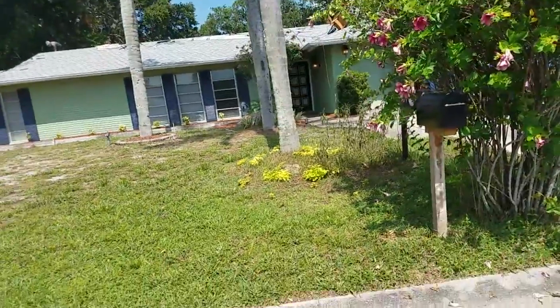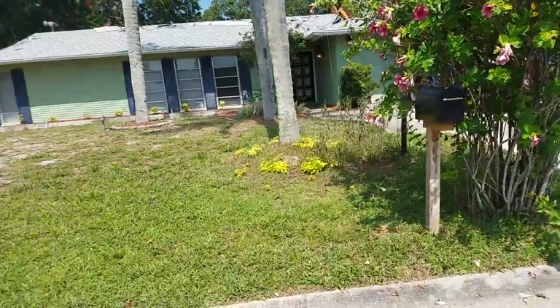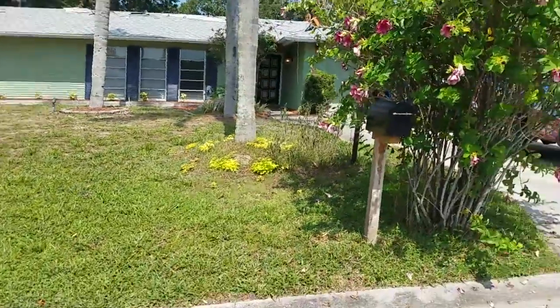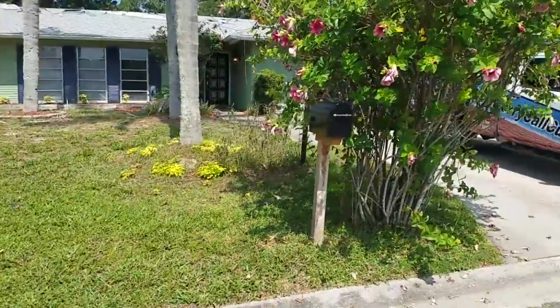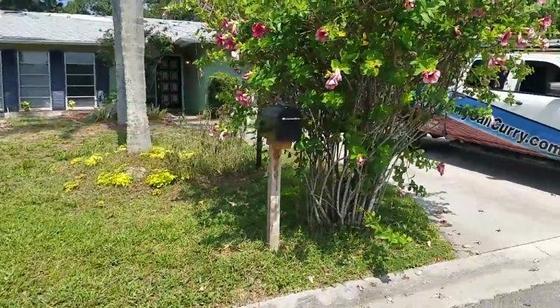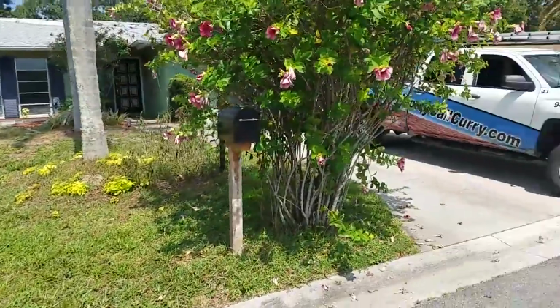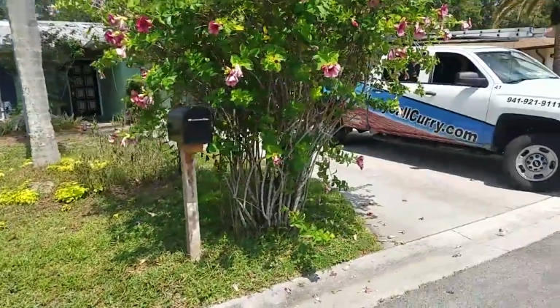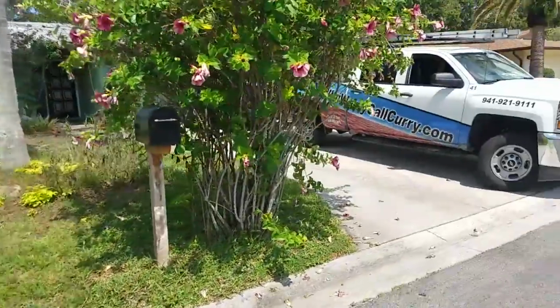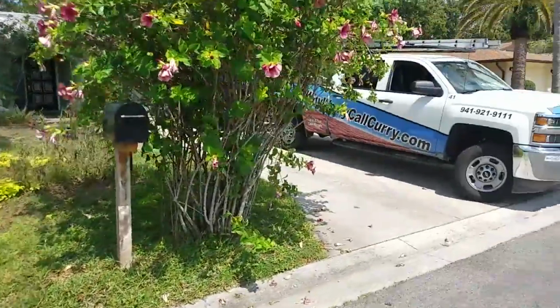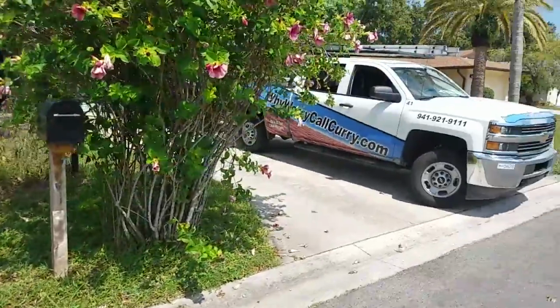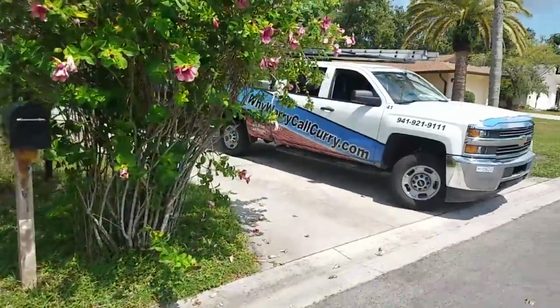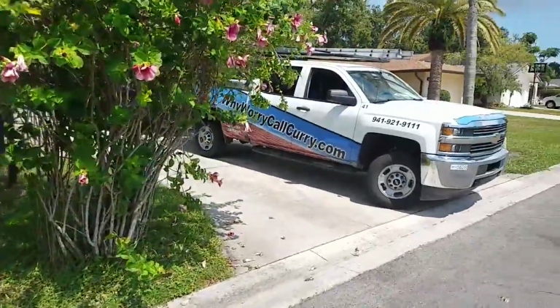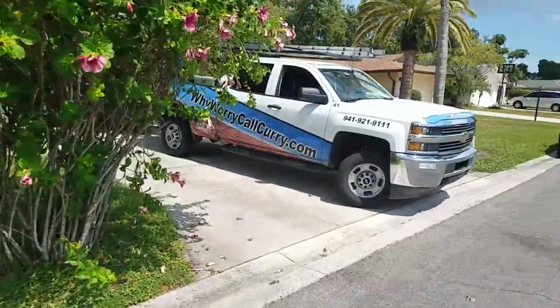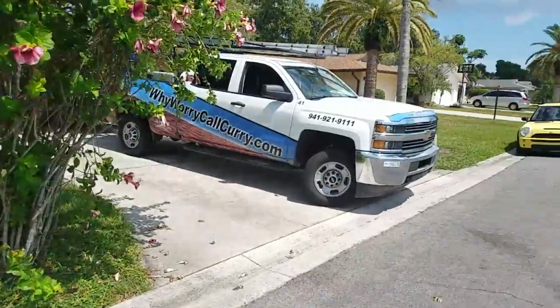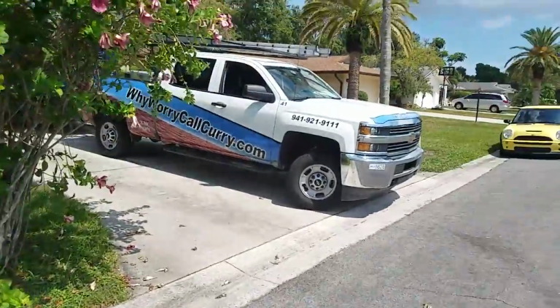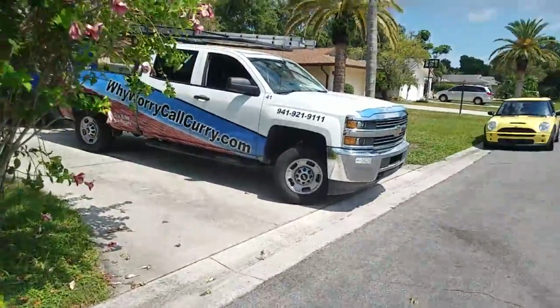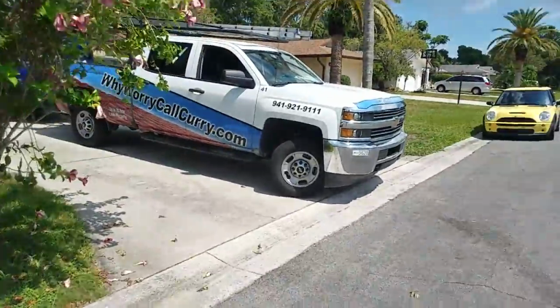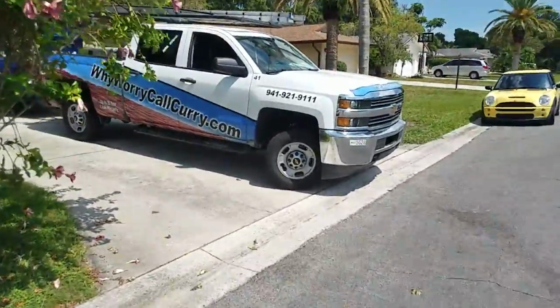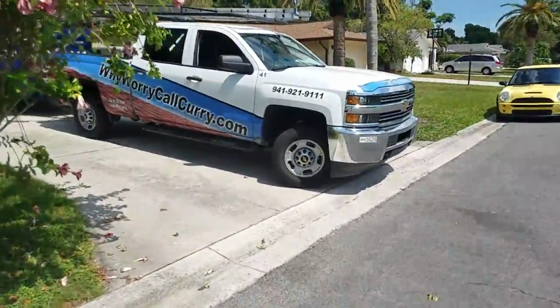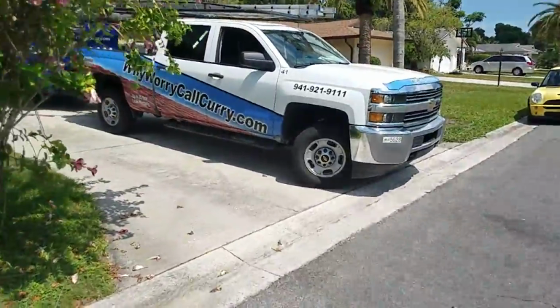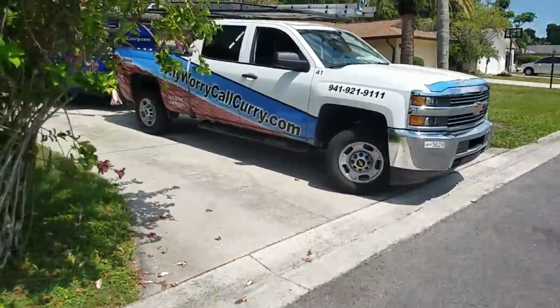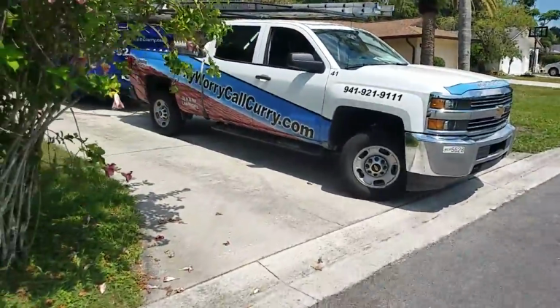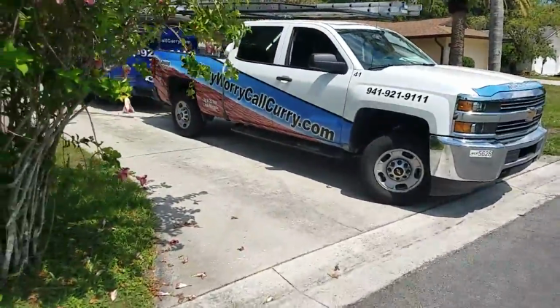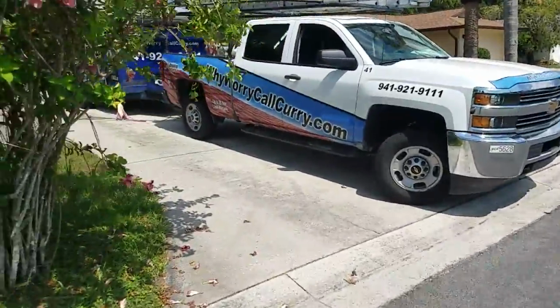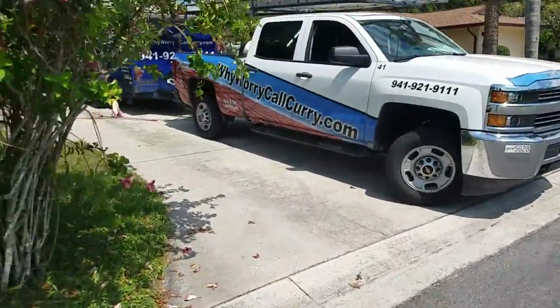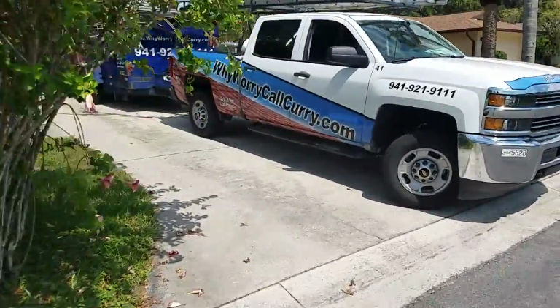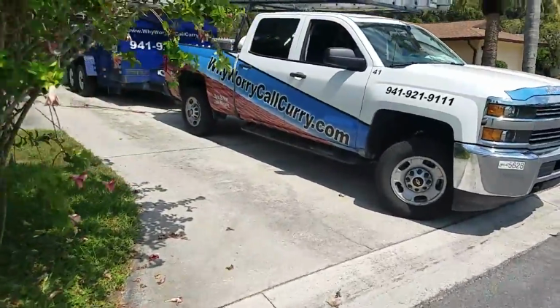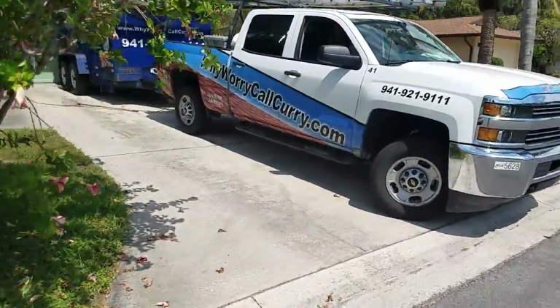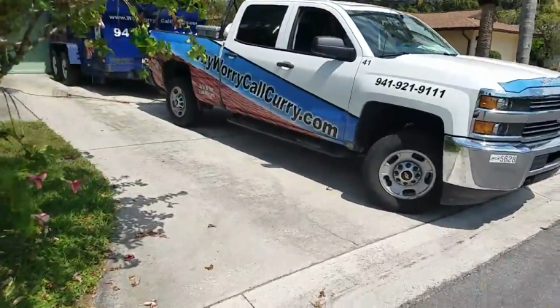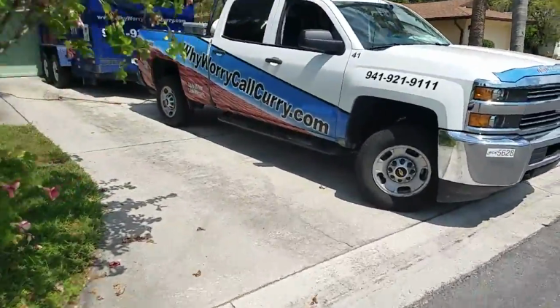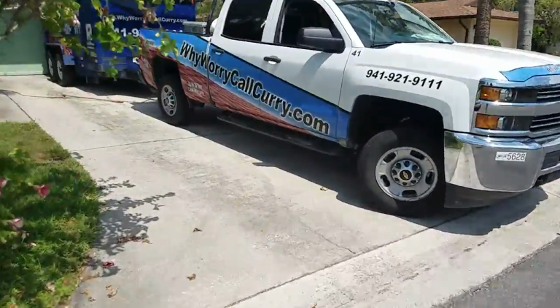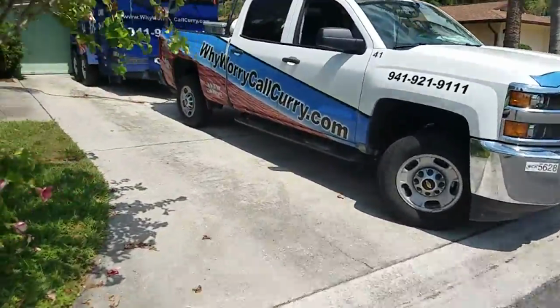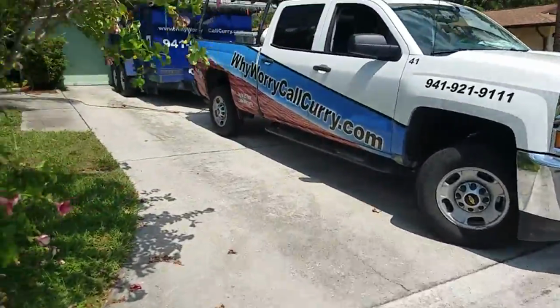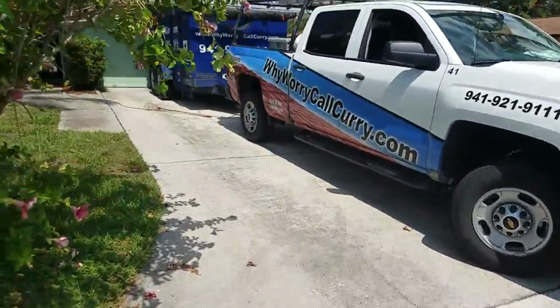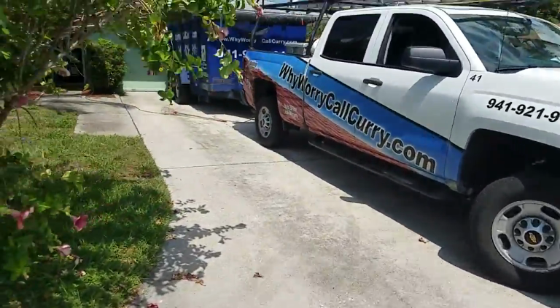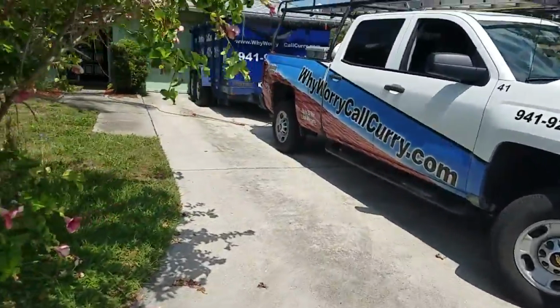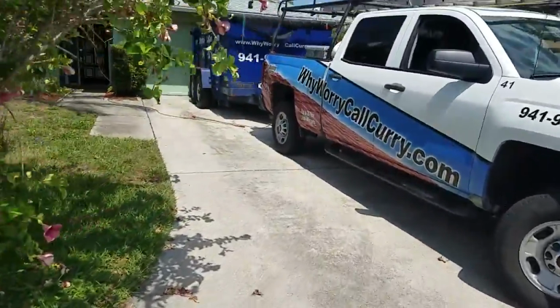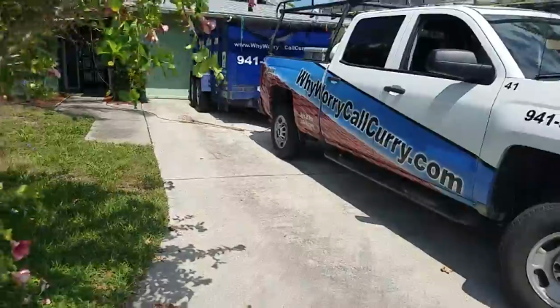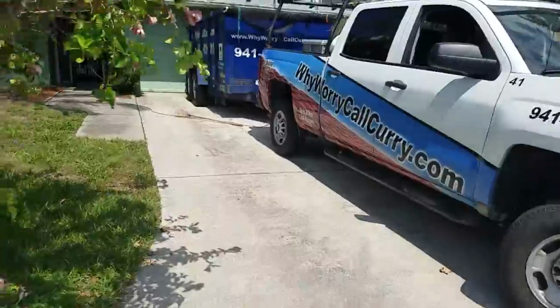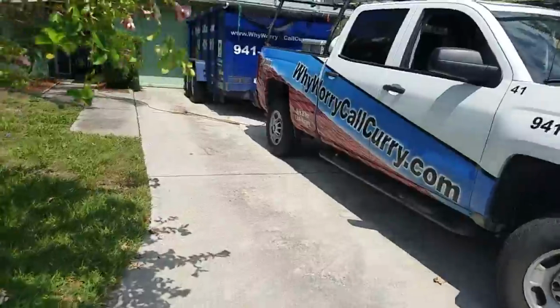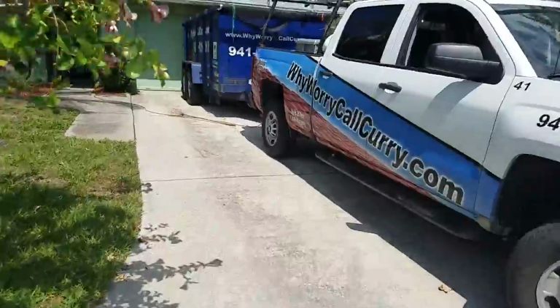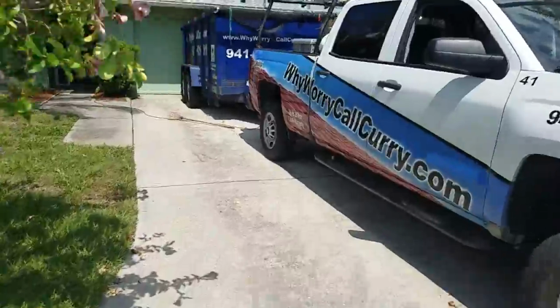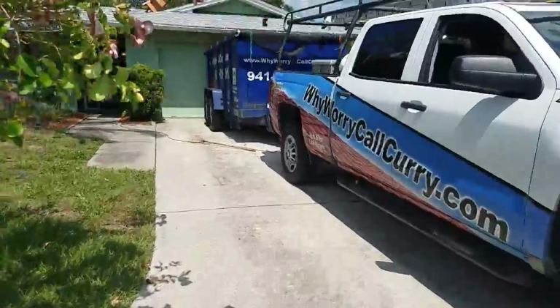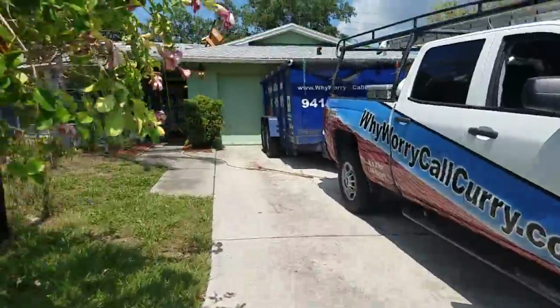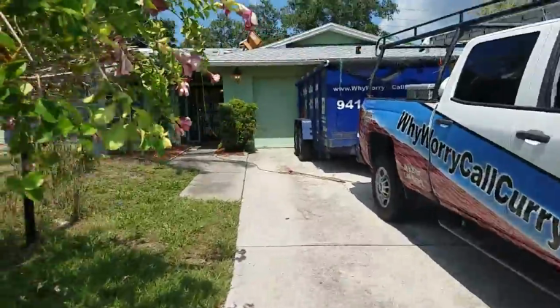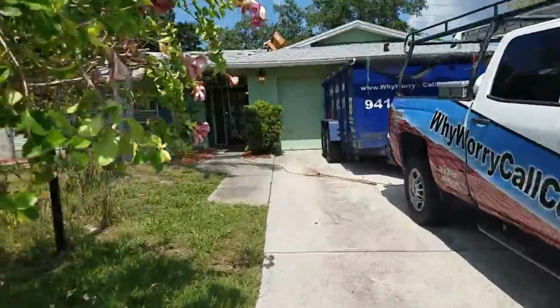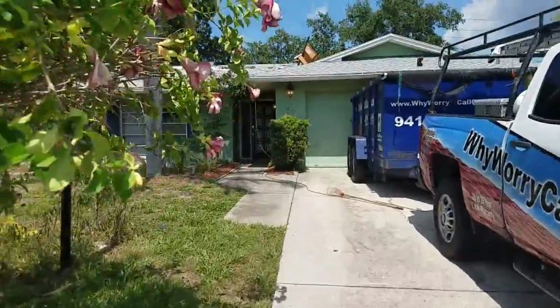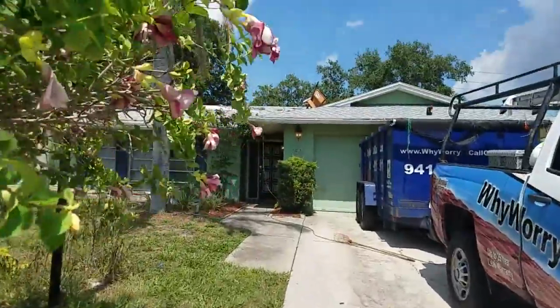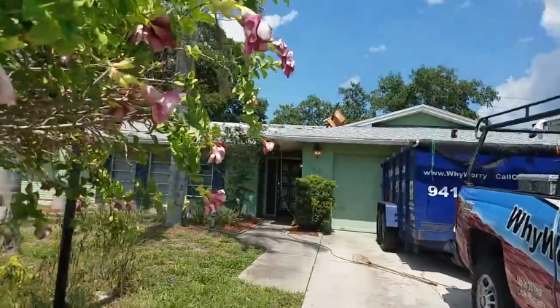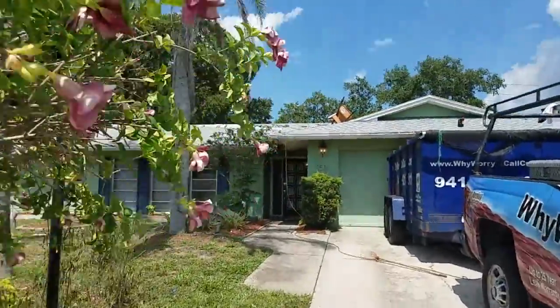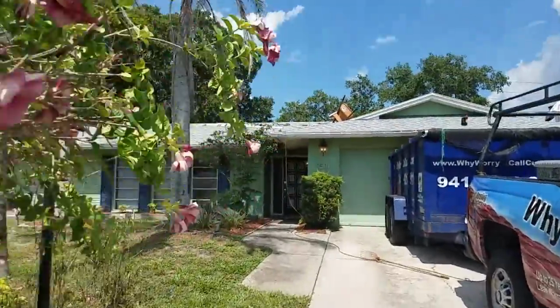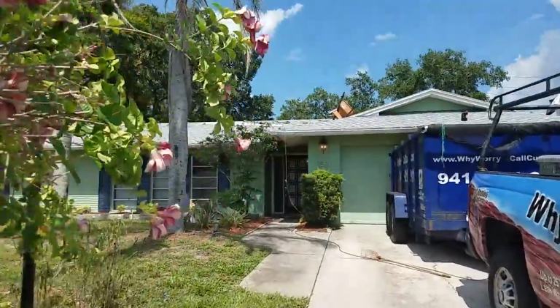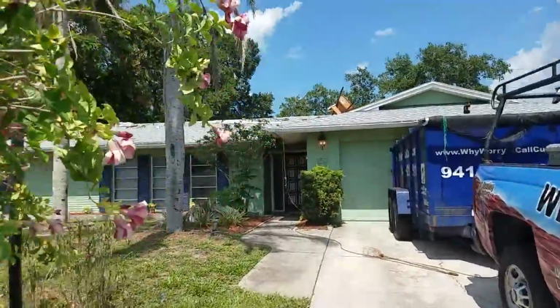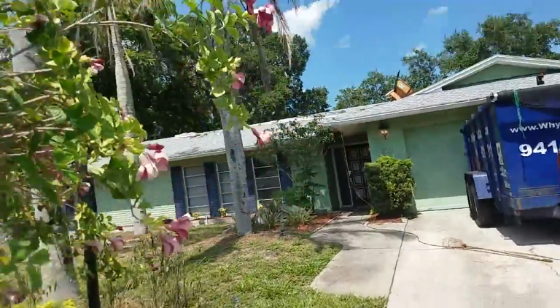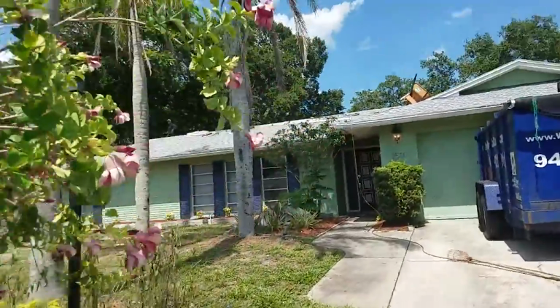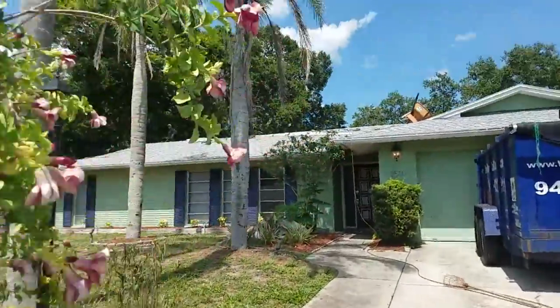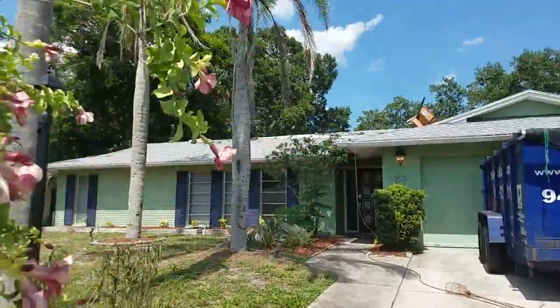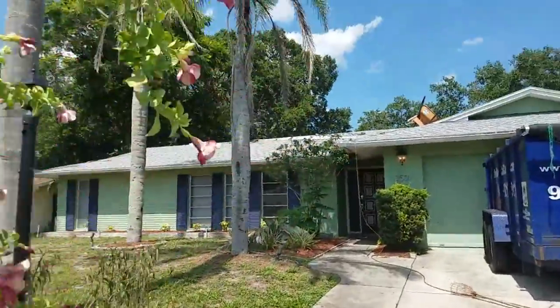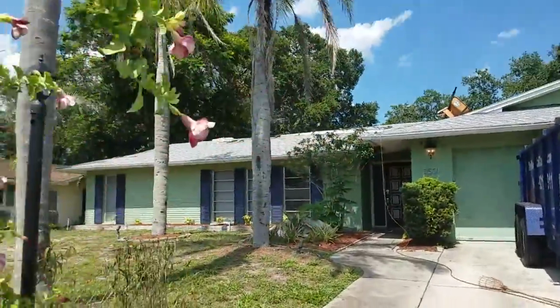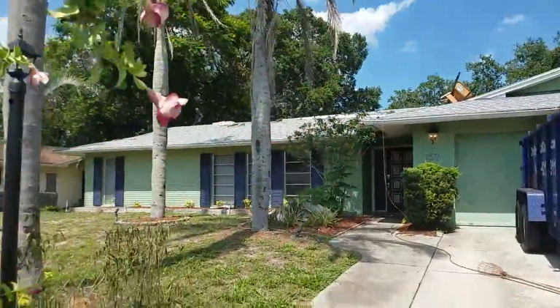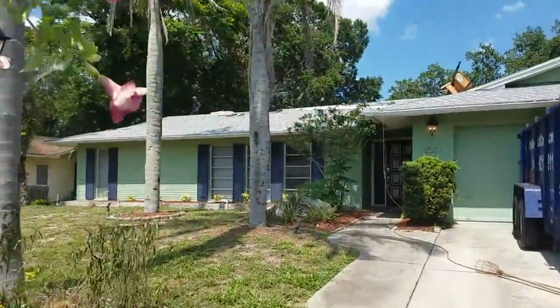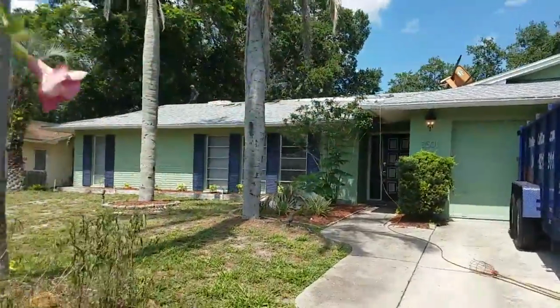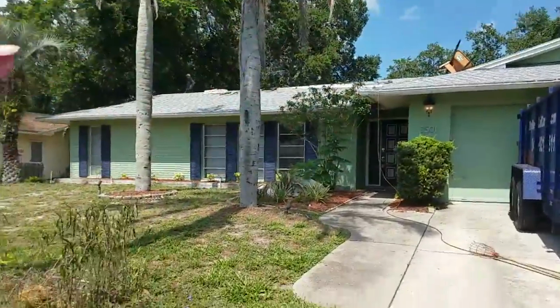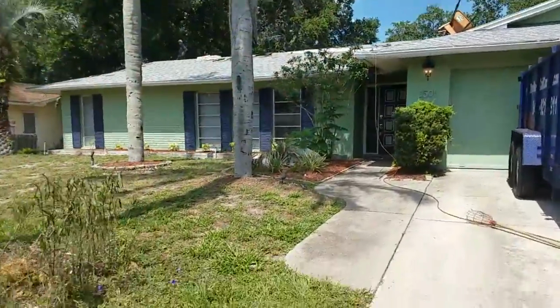3501 Riviera. We are located in Forest Lakes. This house is in the process of getting a new roof, as you can see.